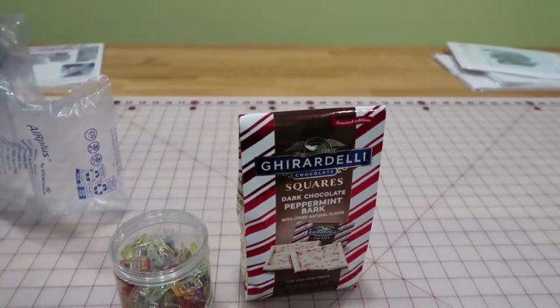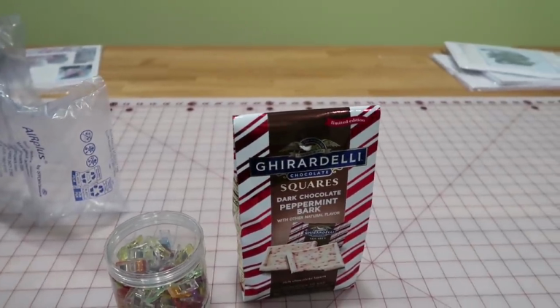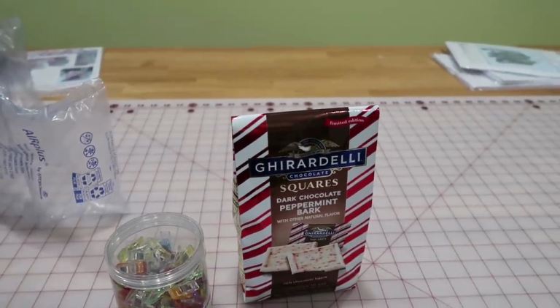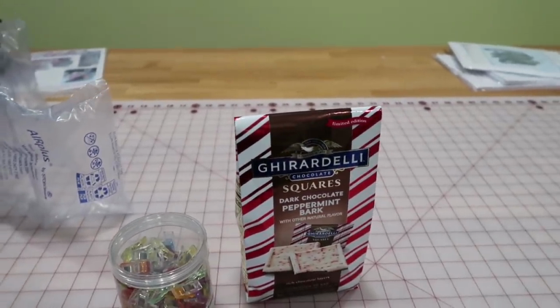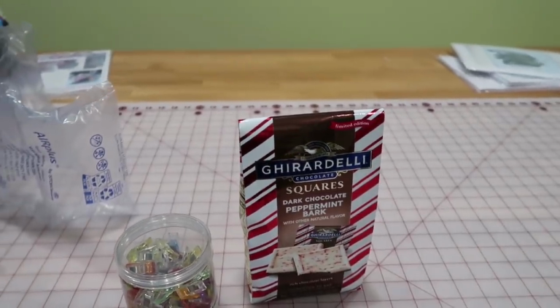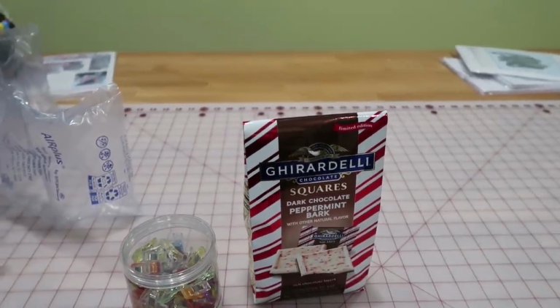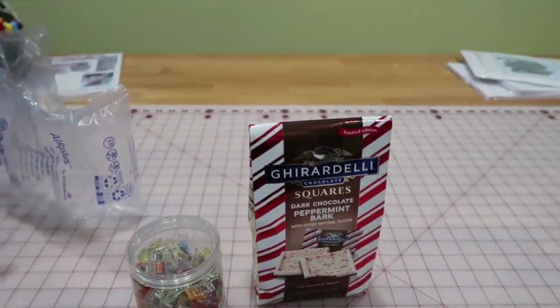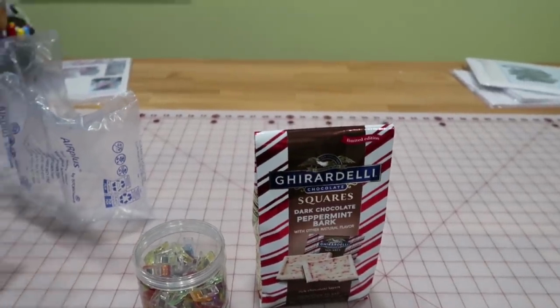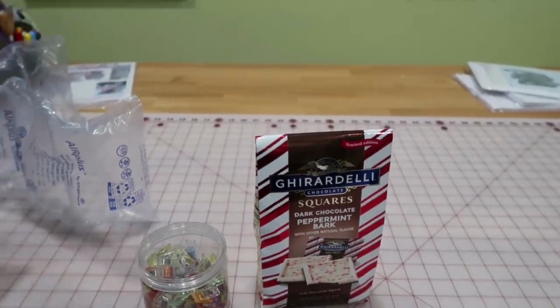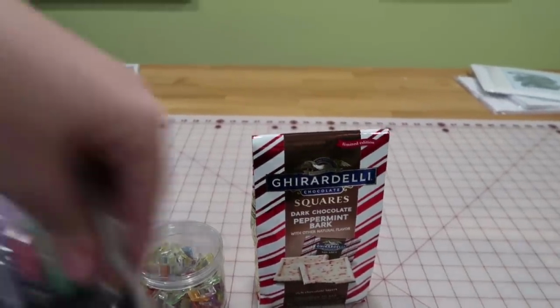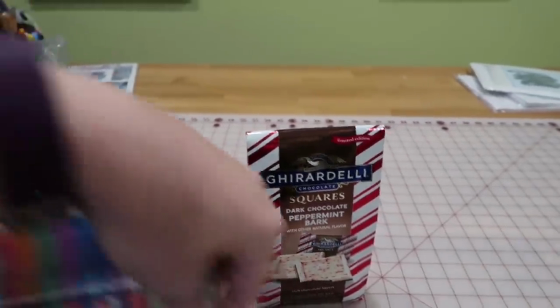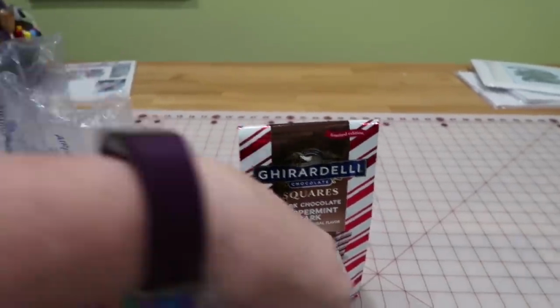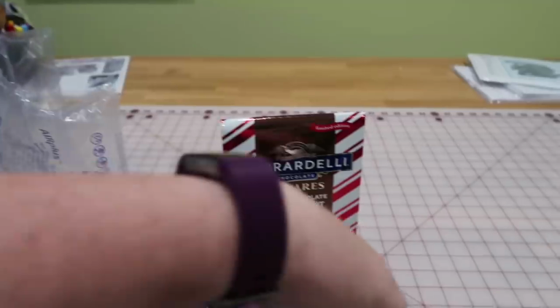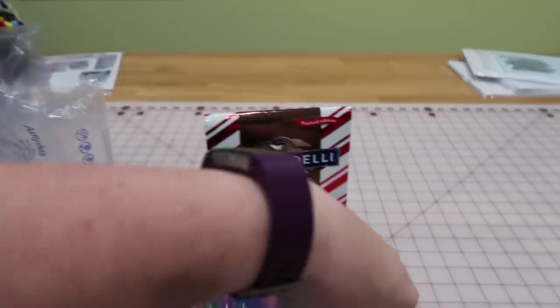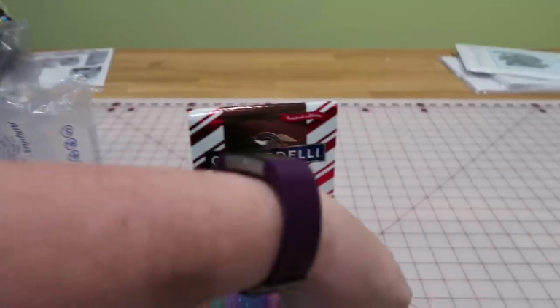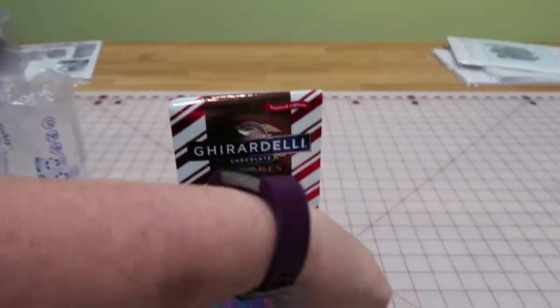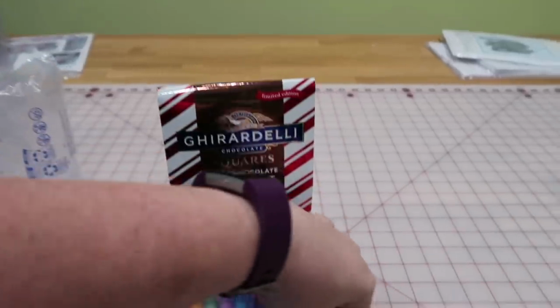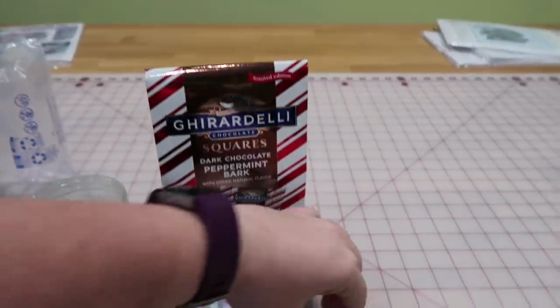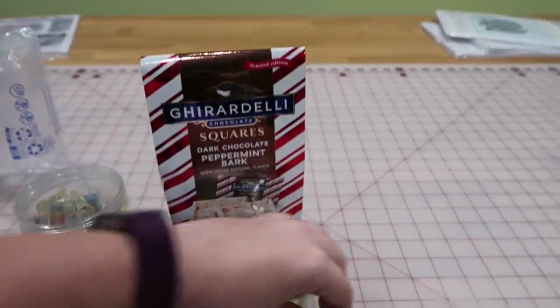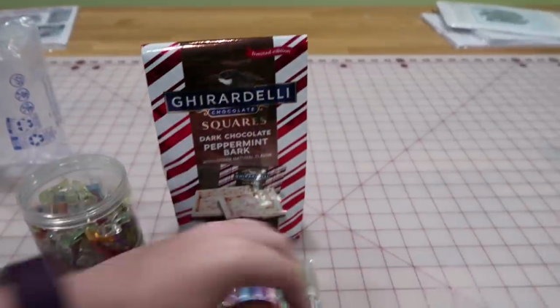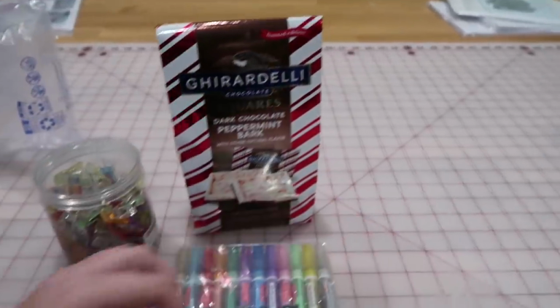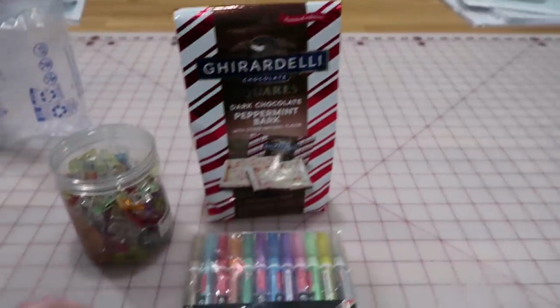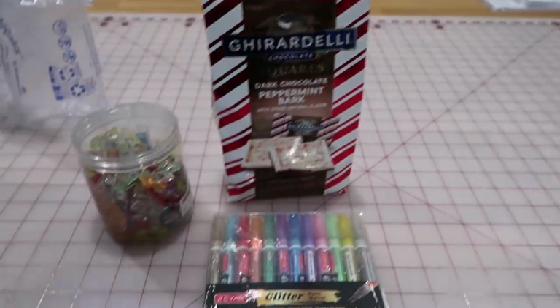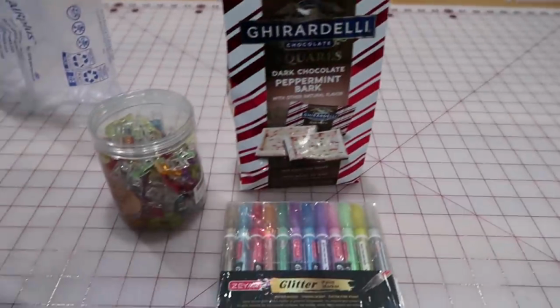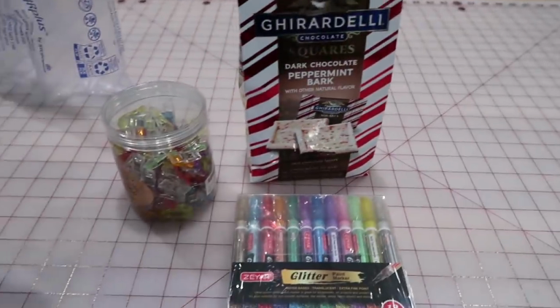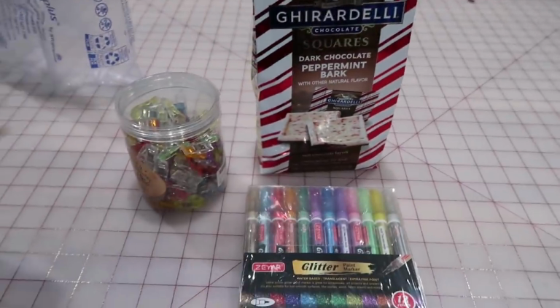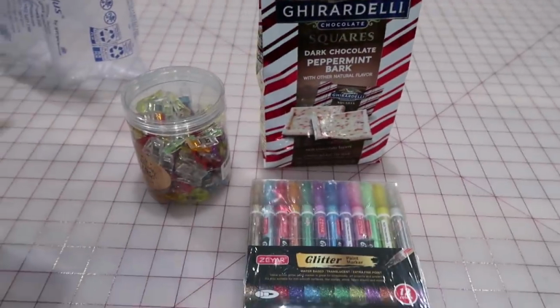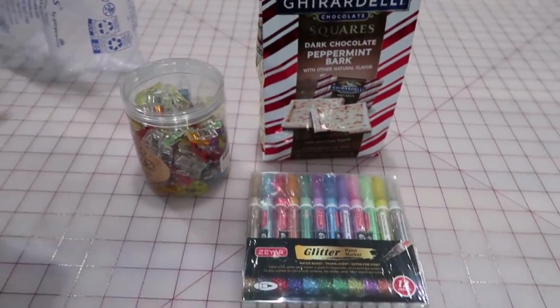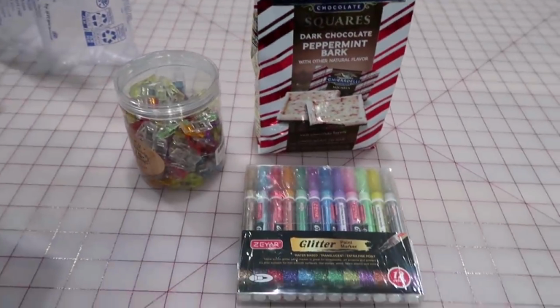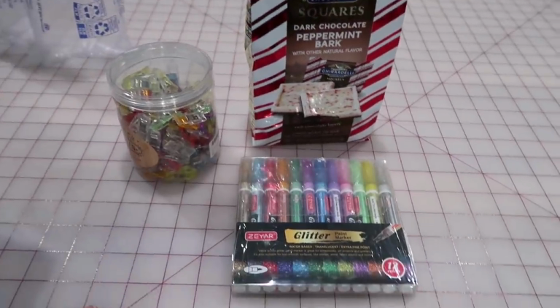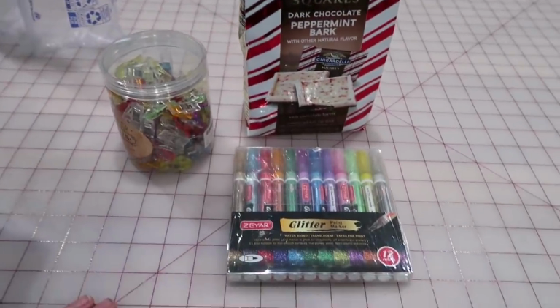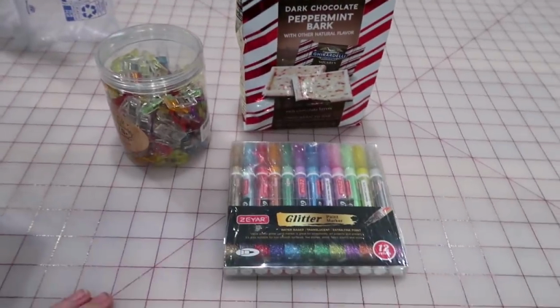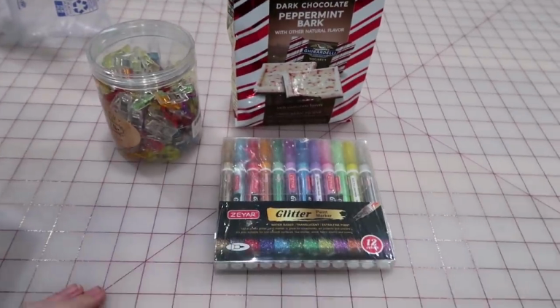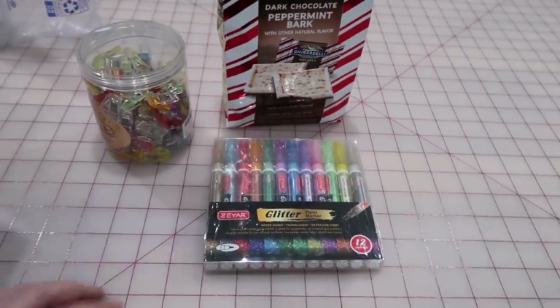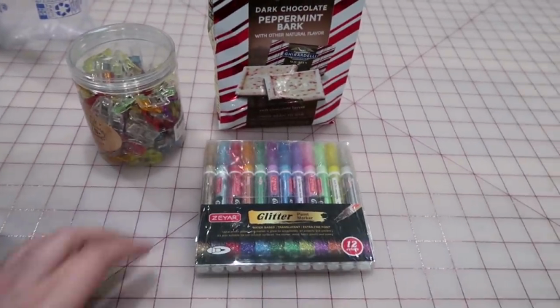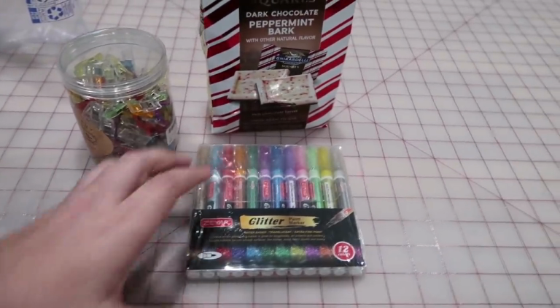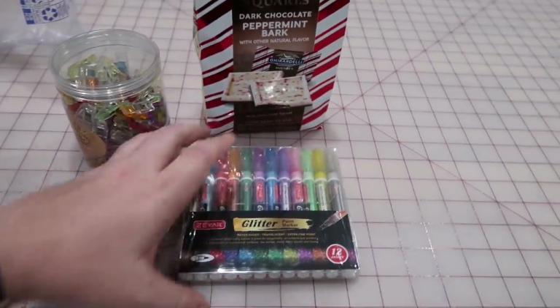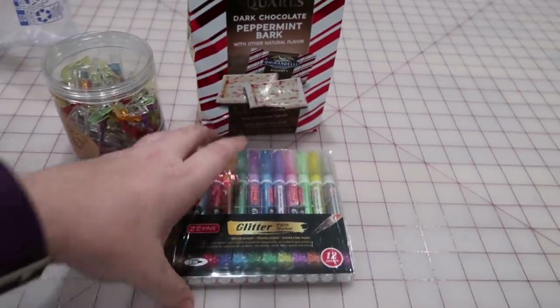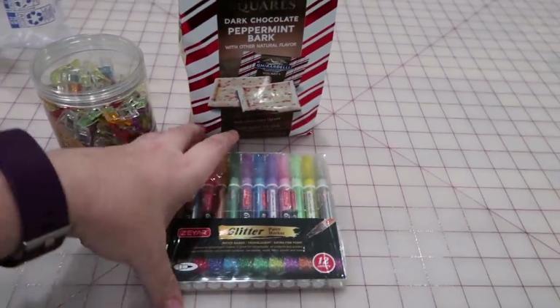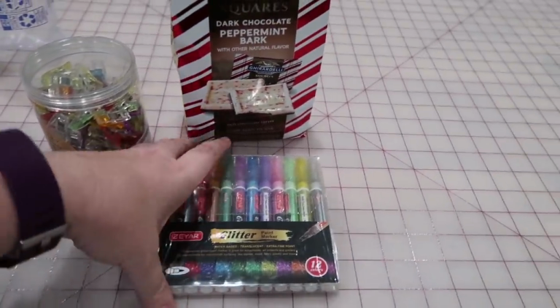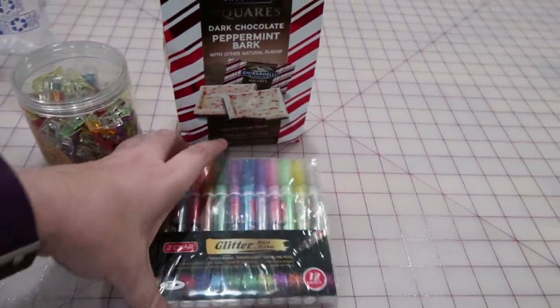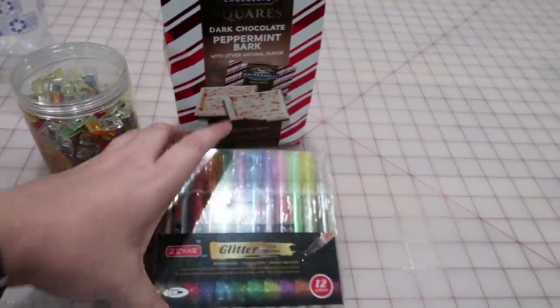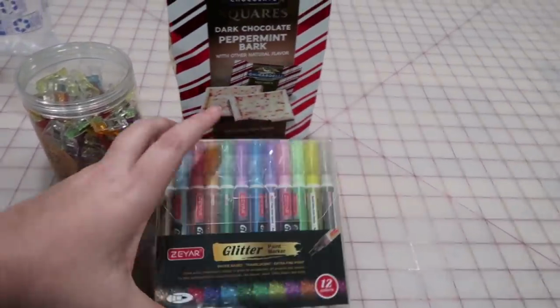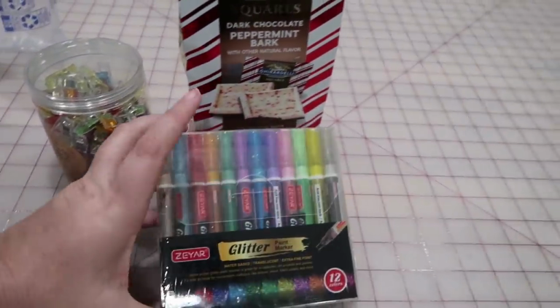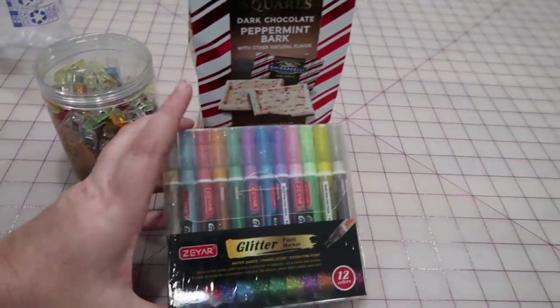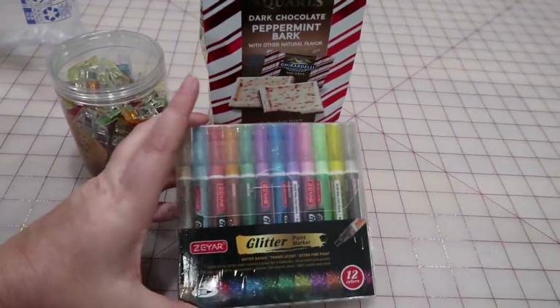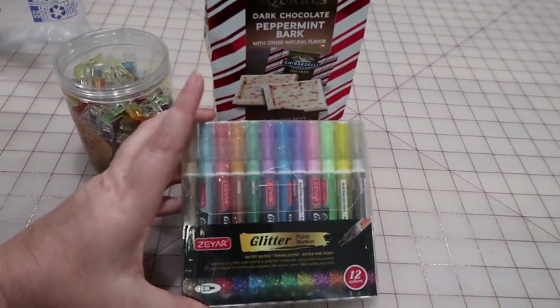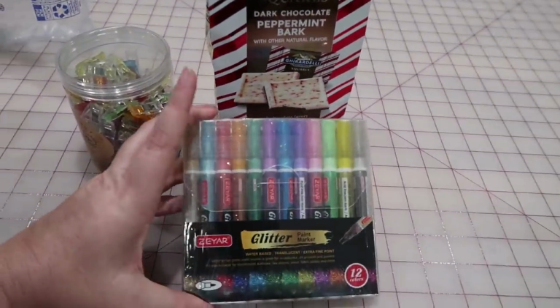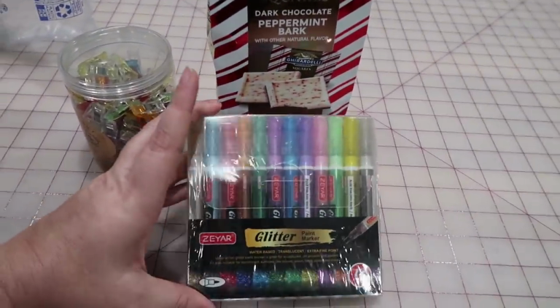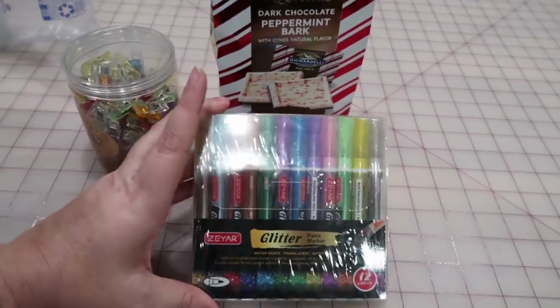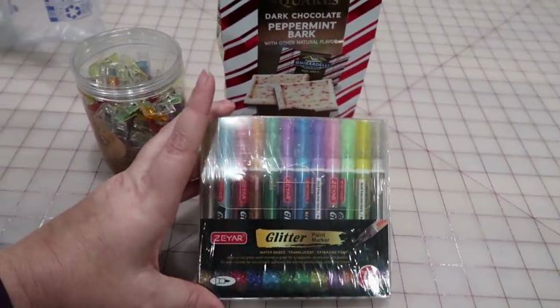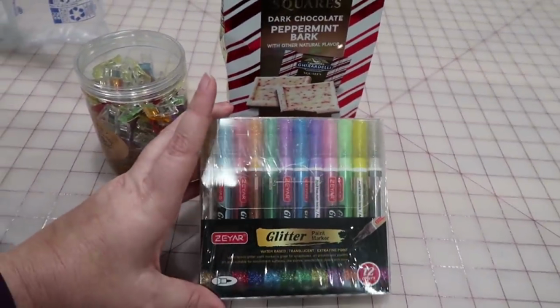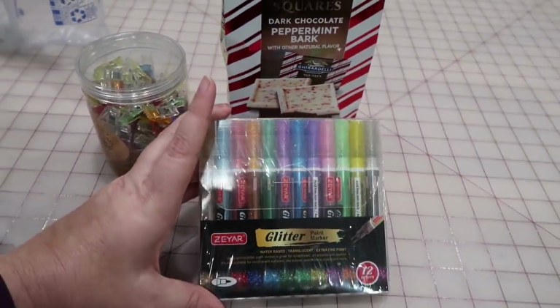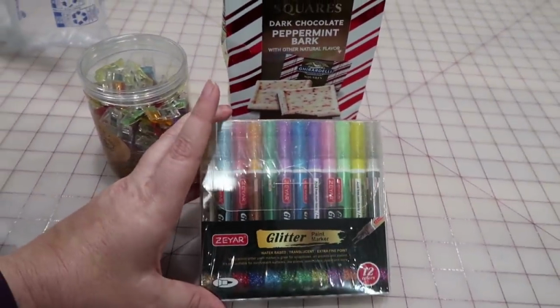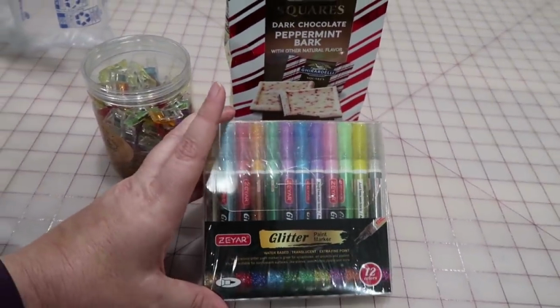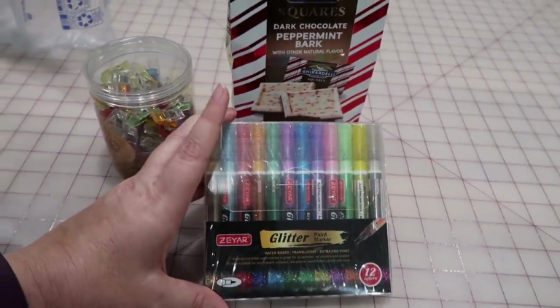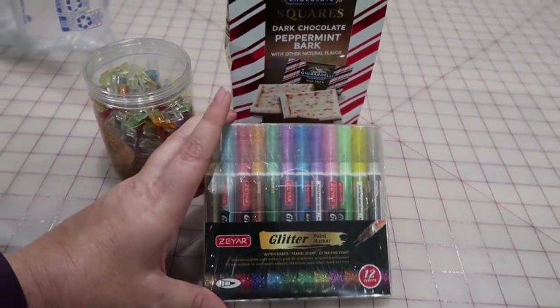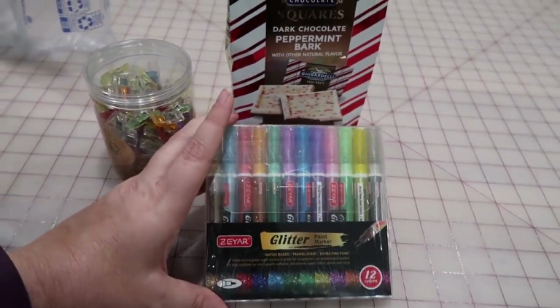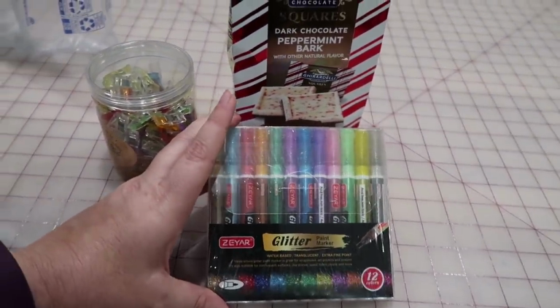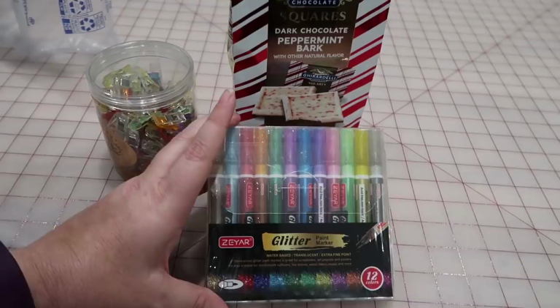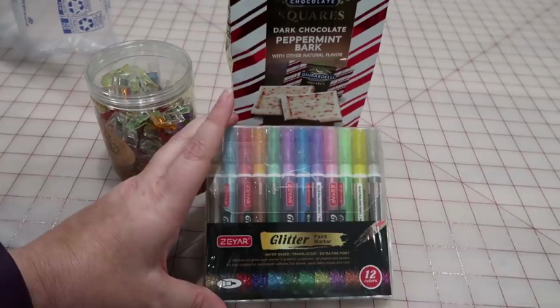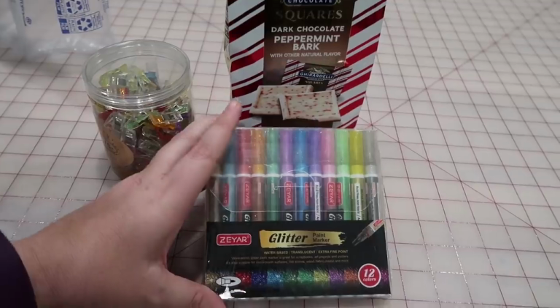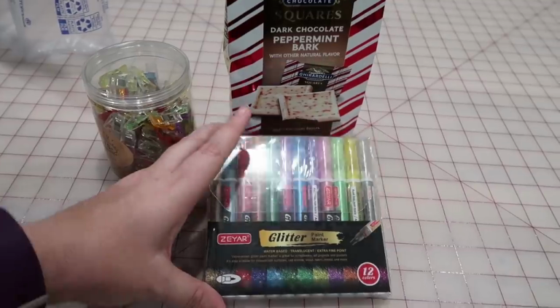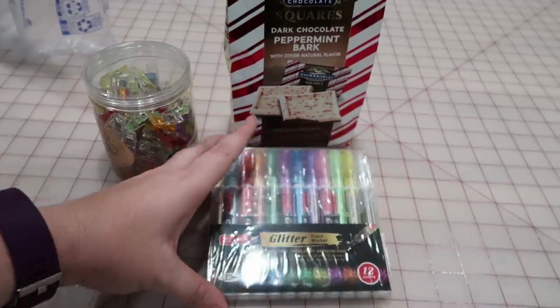I also got her some glitter markers because she likes to draw and paint and I thought that these would be exciting.